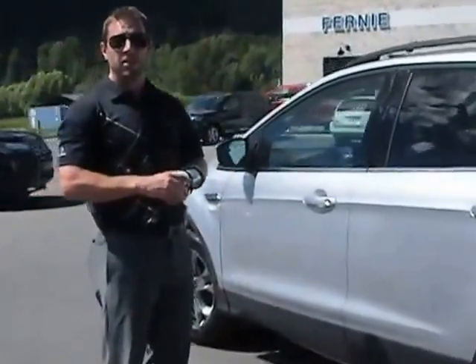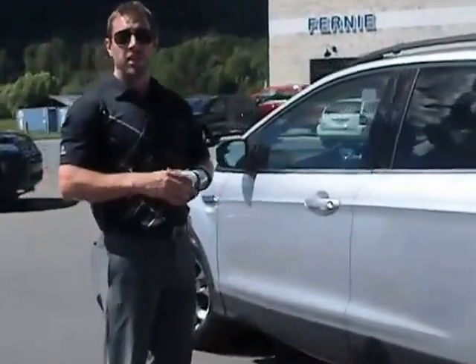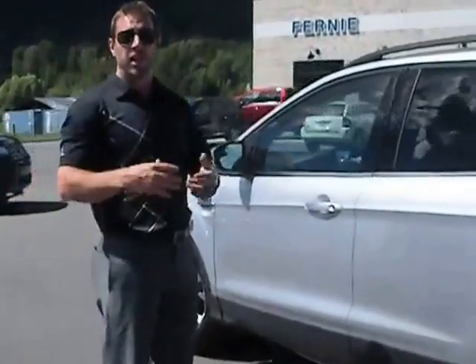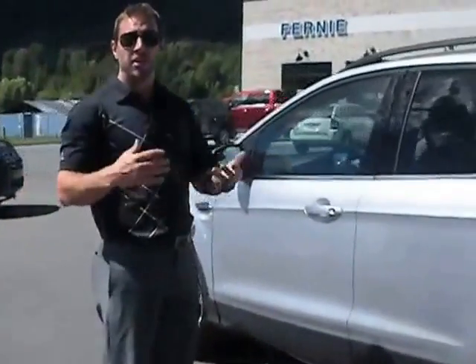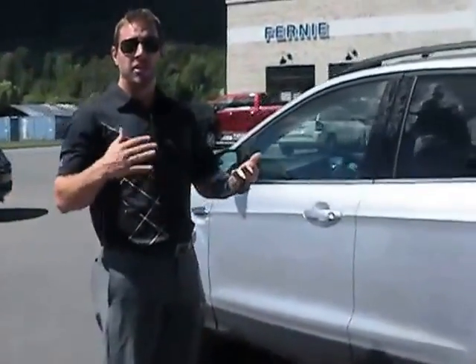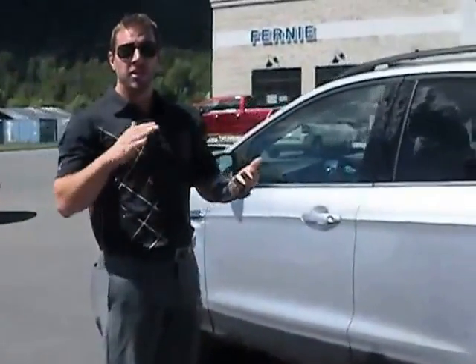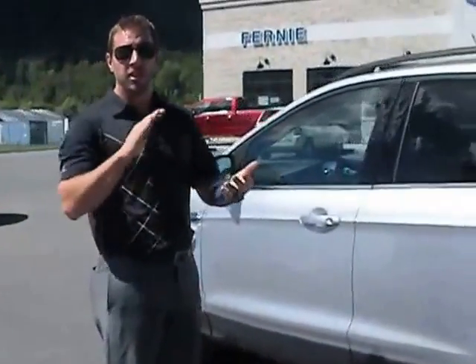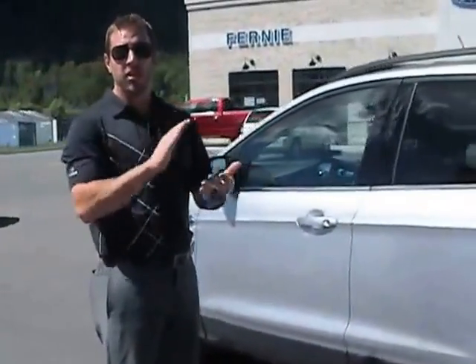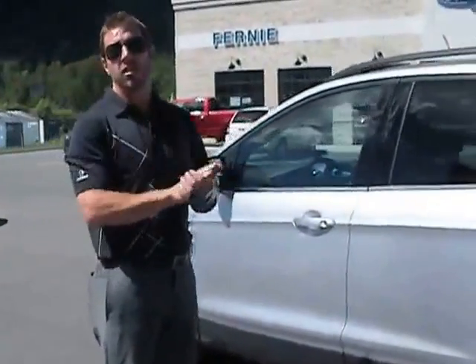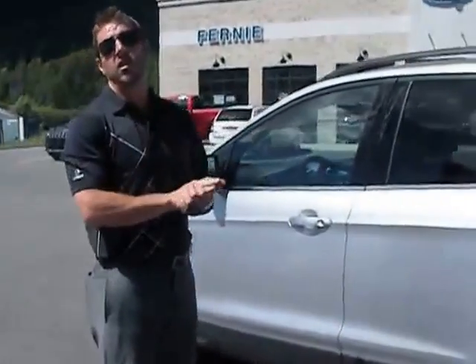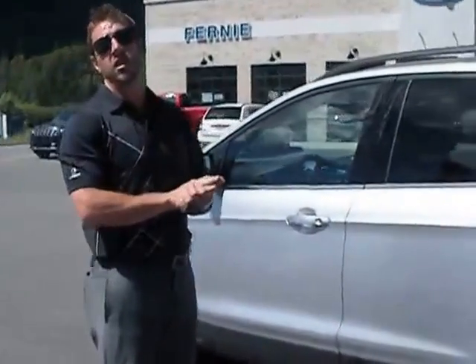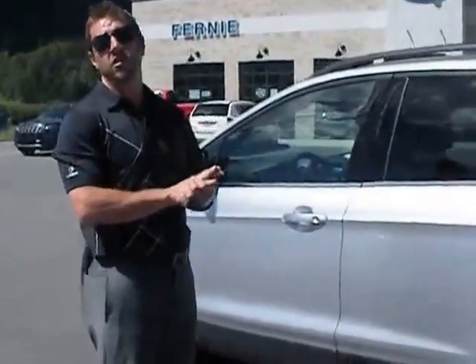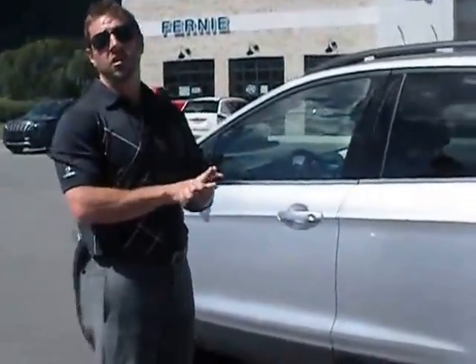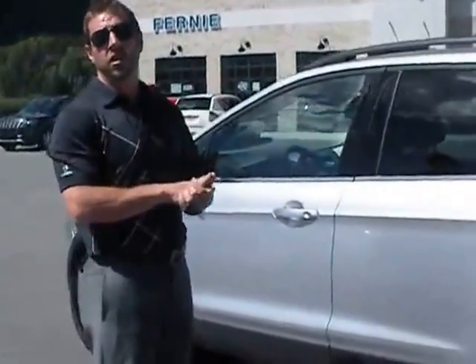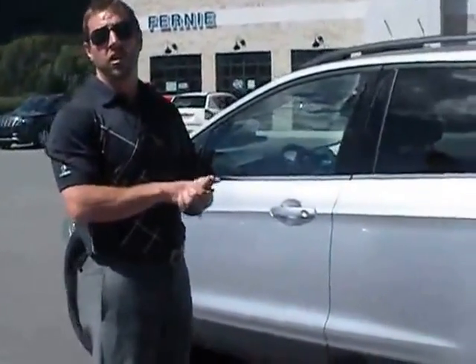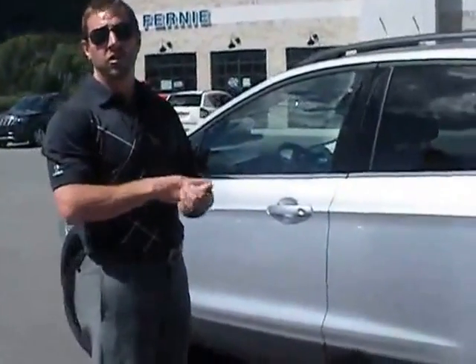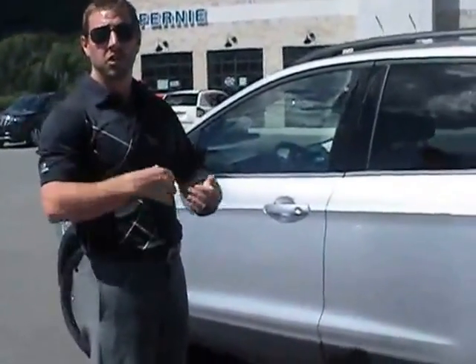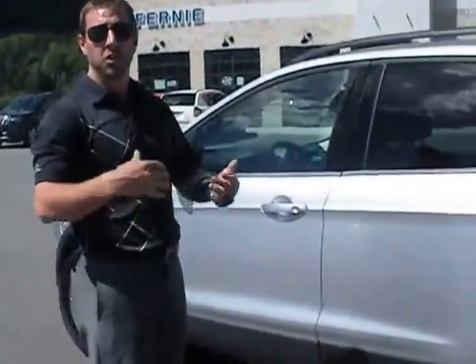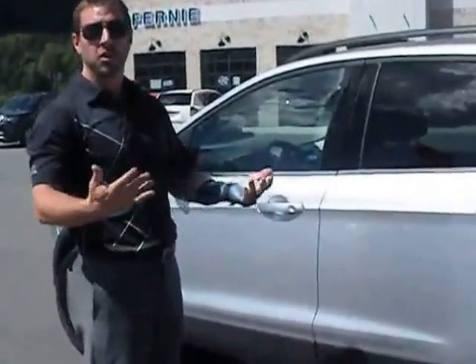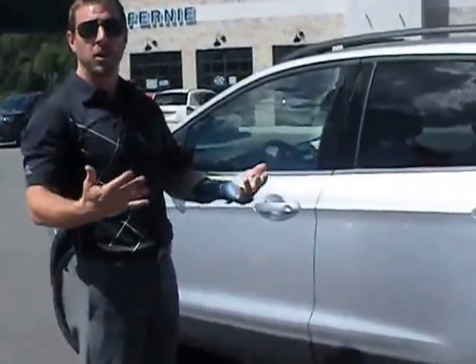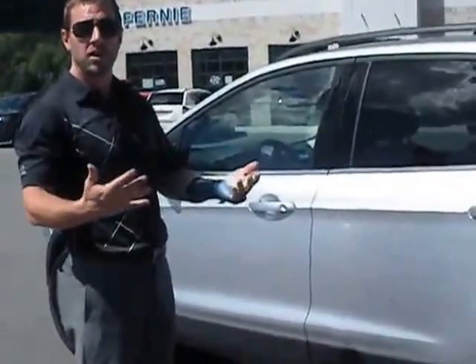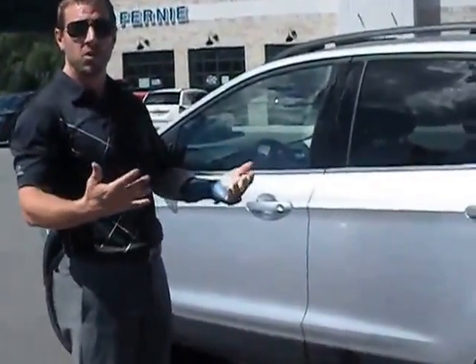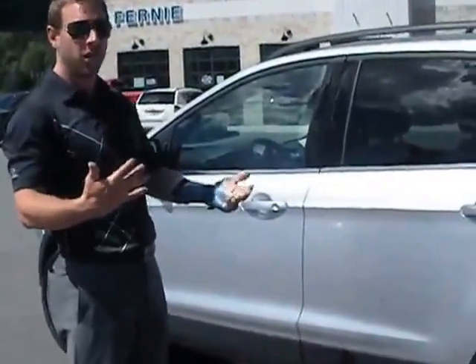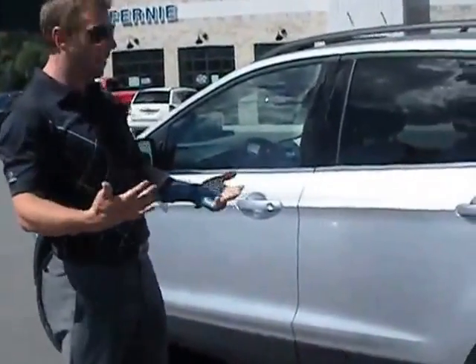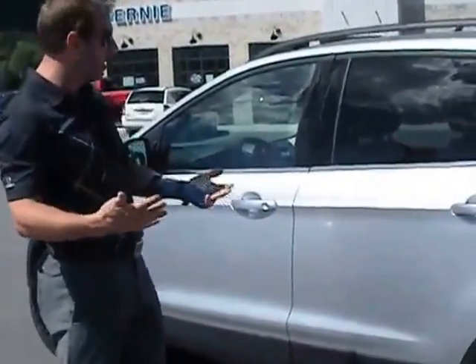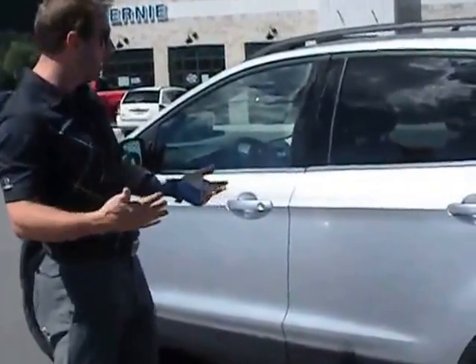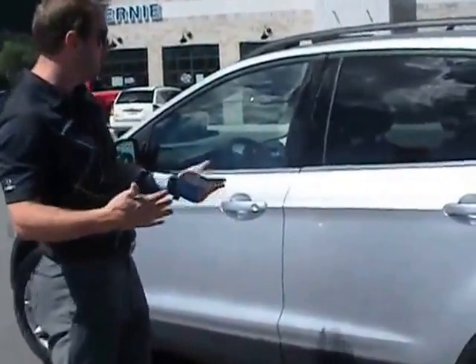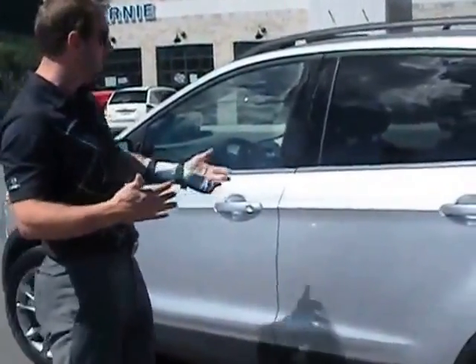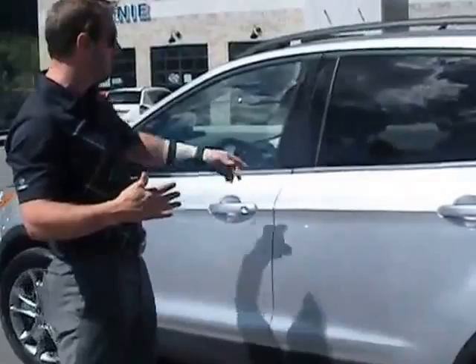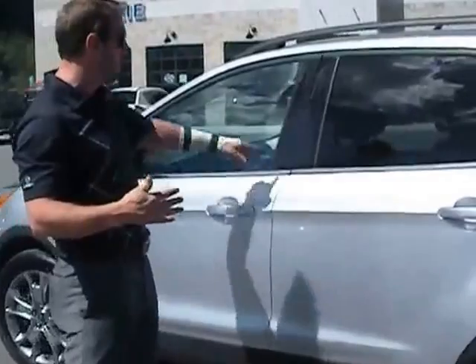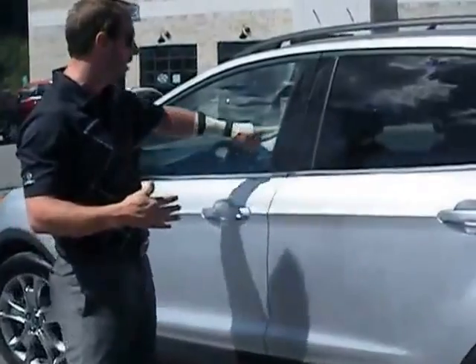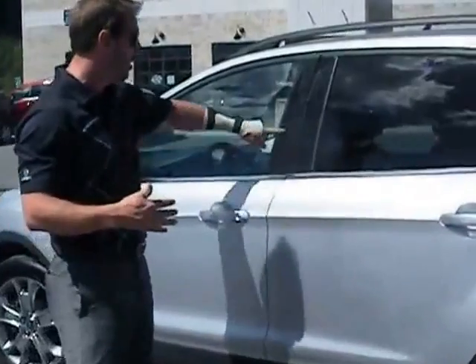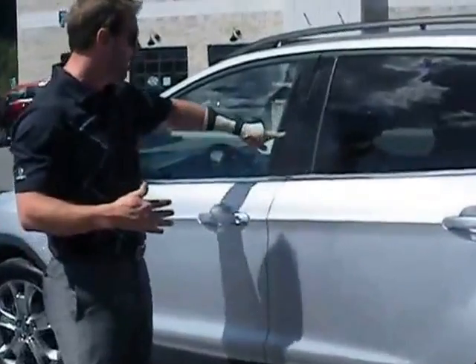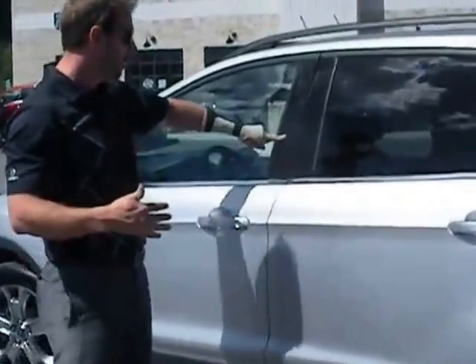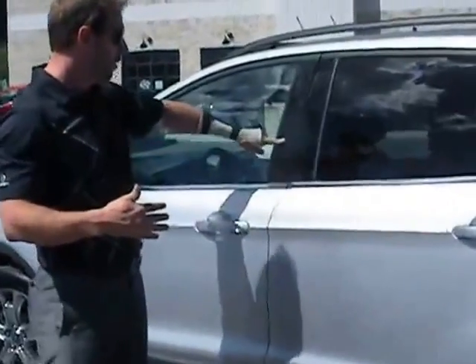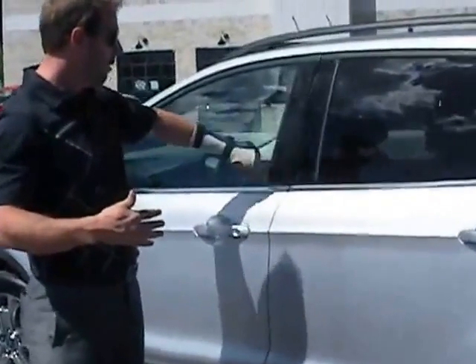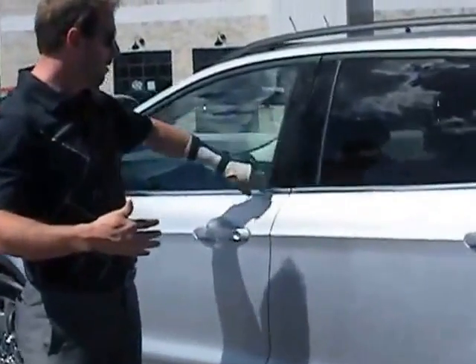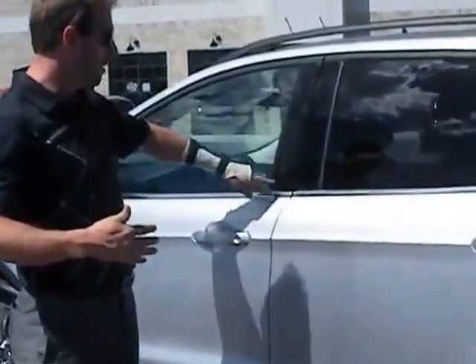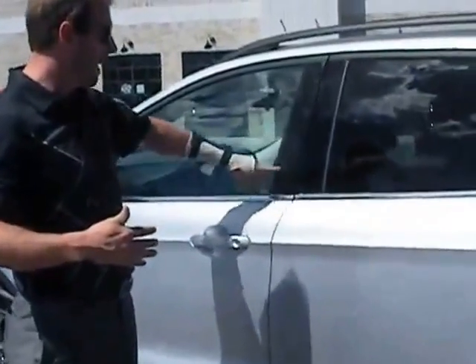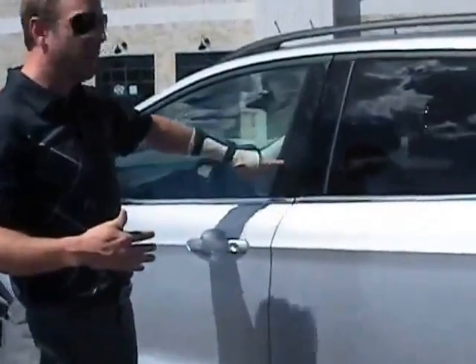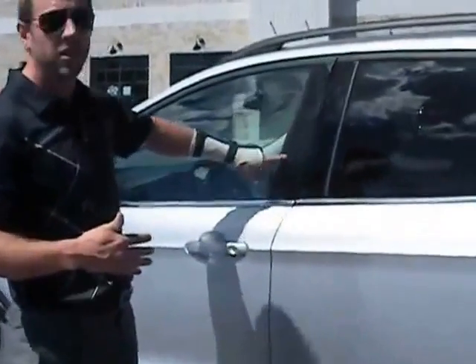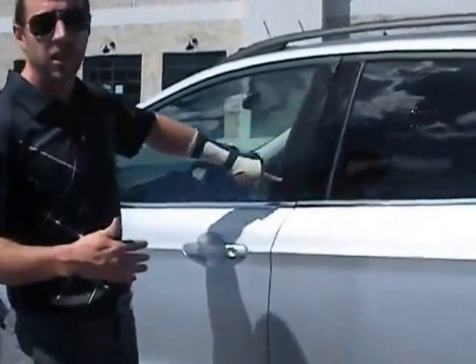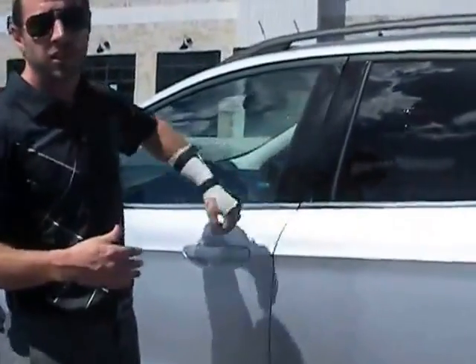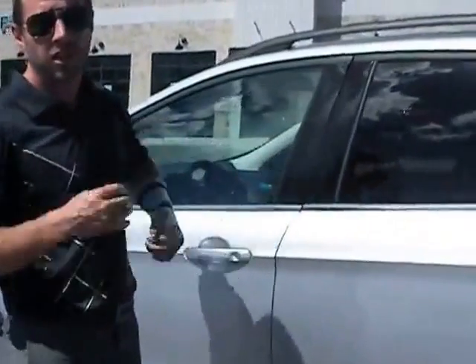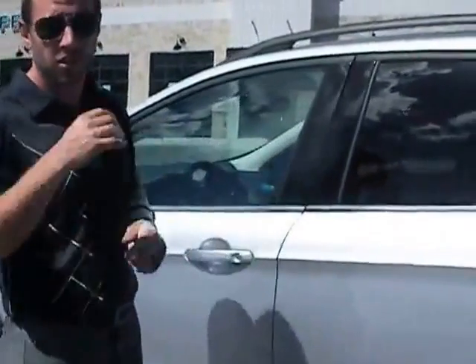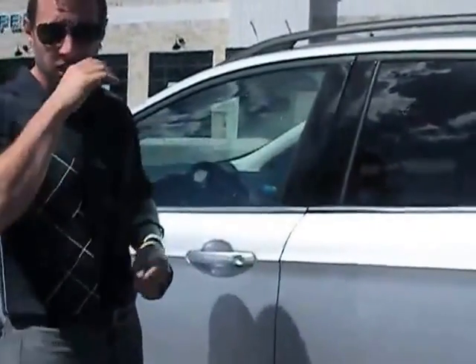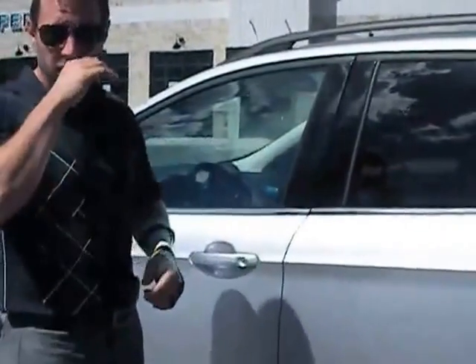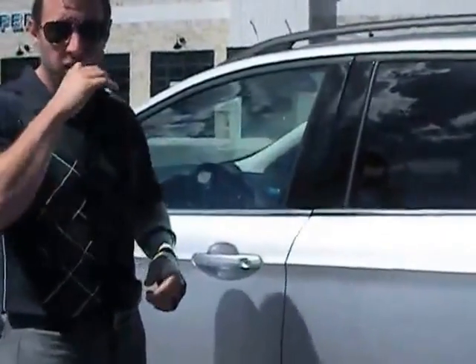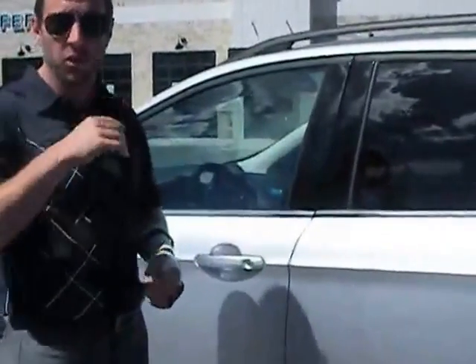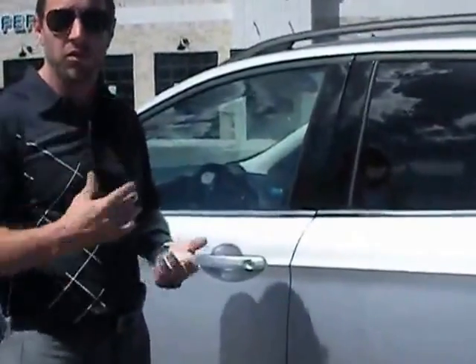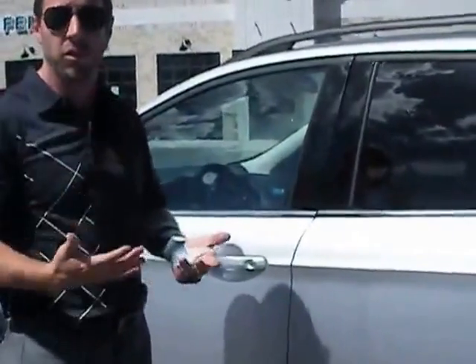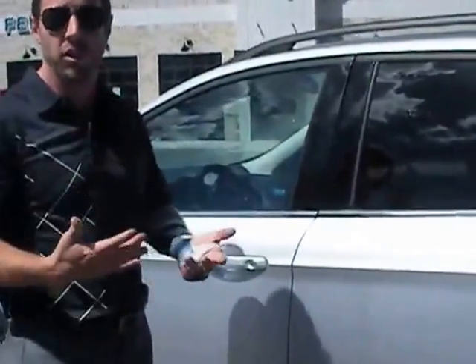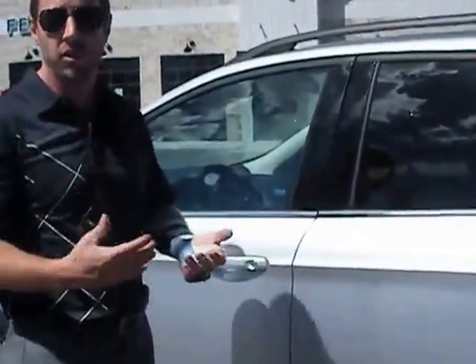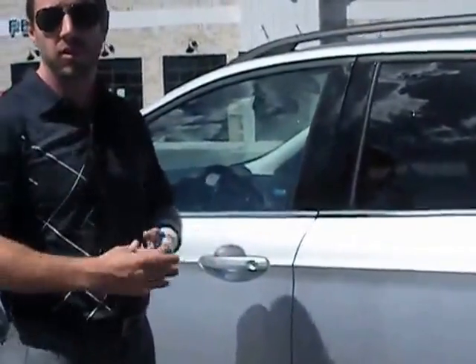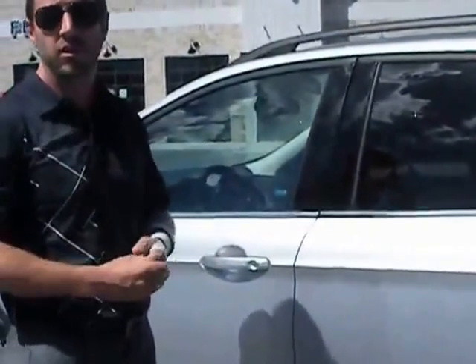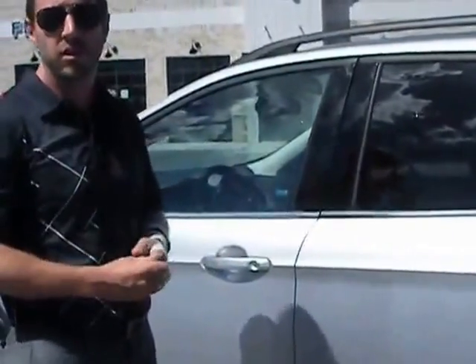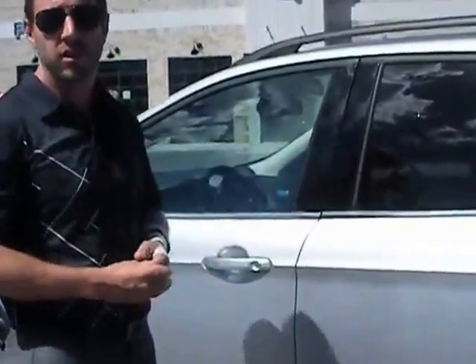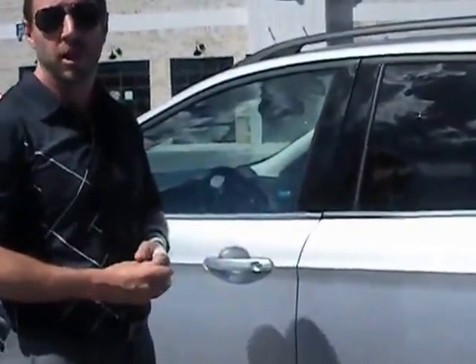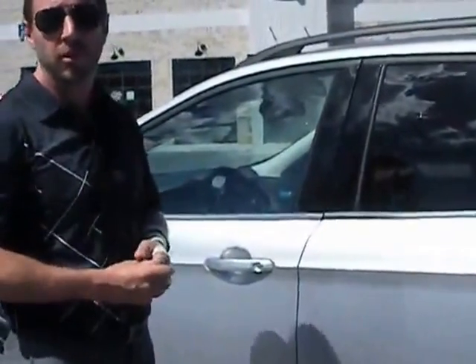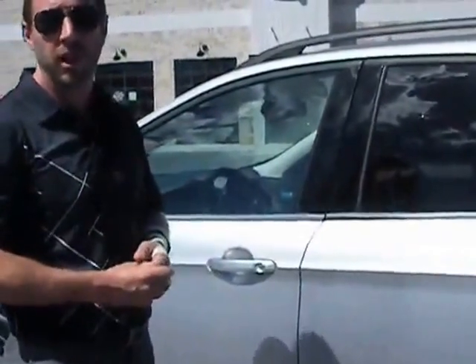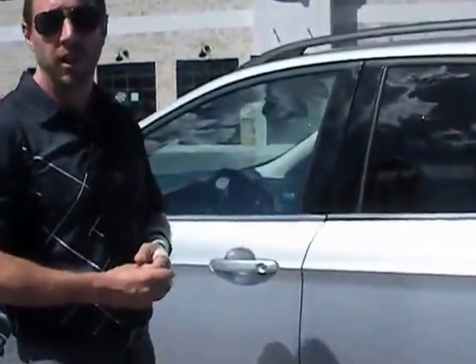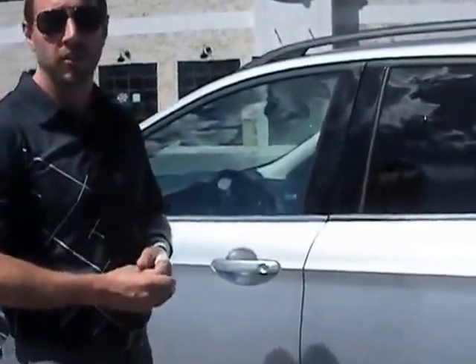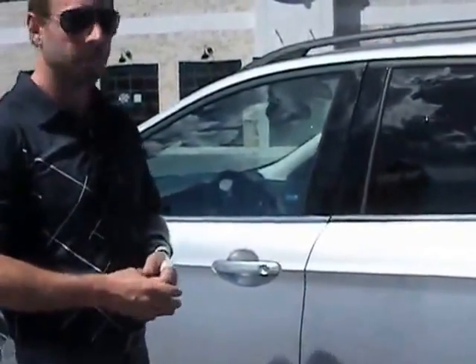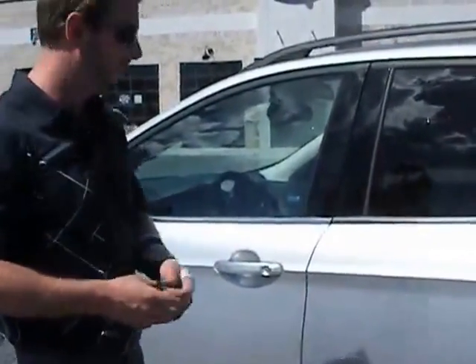In case you decide to lock your keys in your car, or you're going away and you want to lock your keys in your car, we do have keyless entry on the door to help you get in.